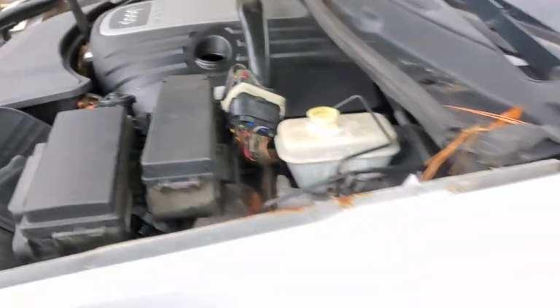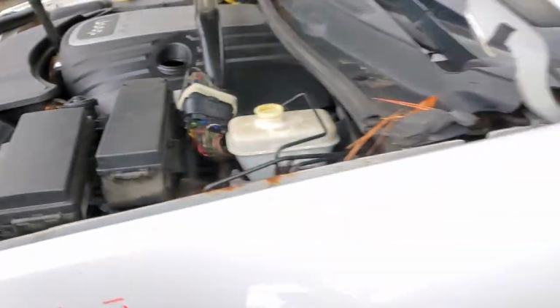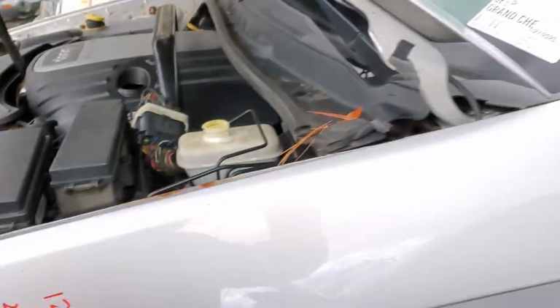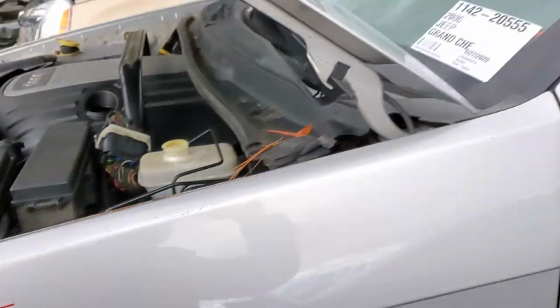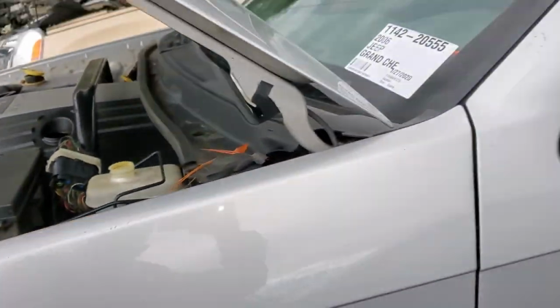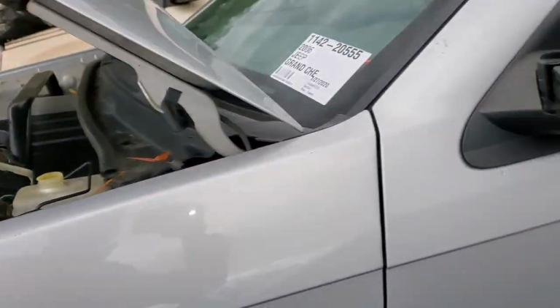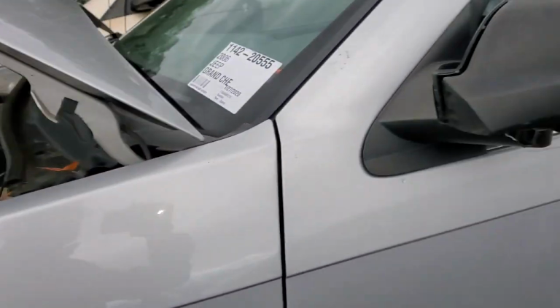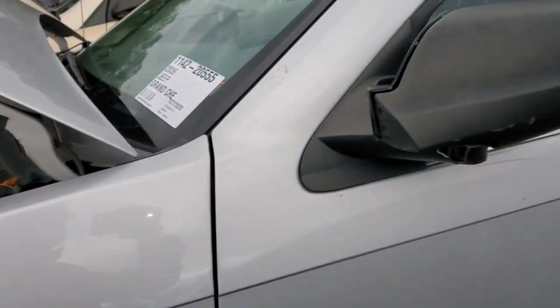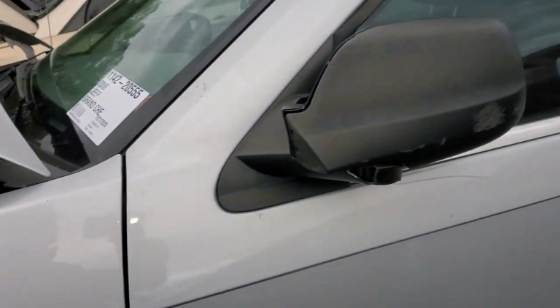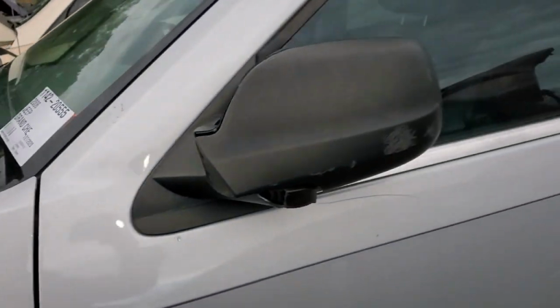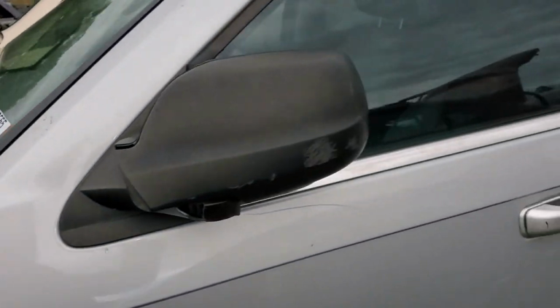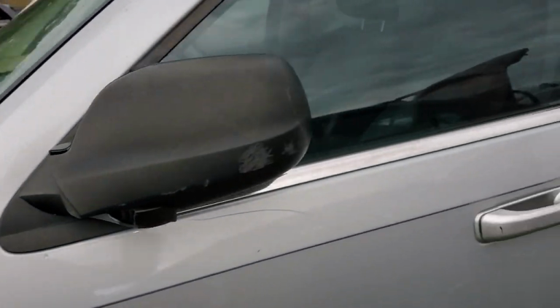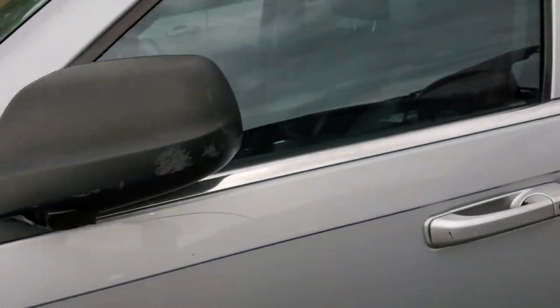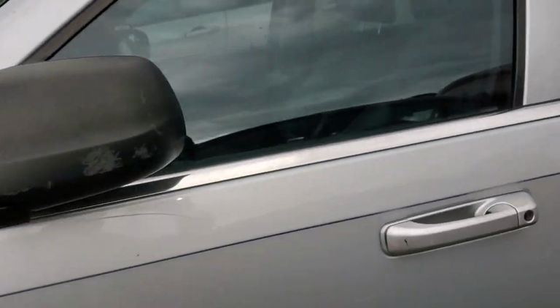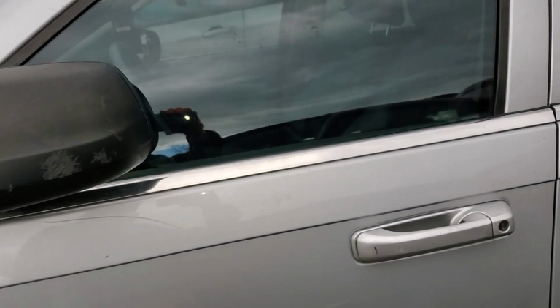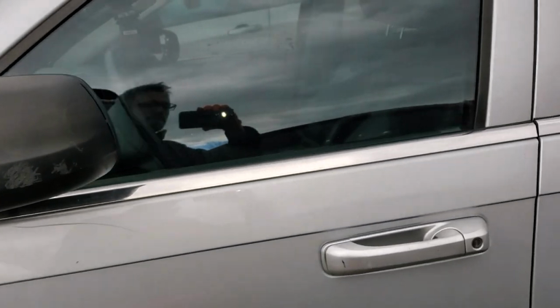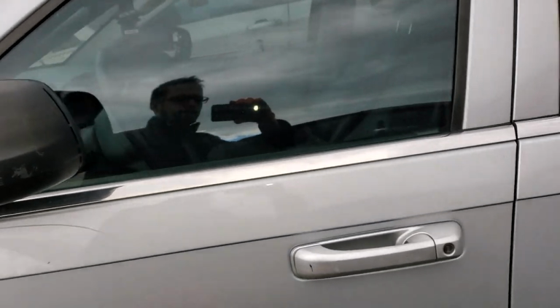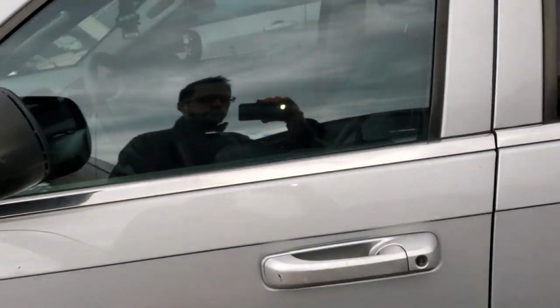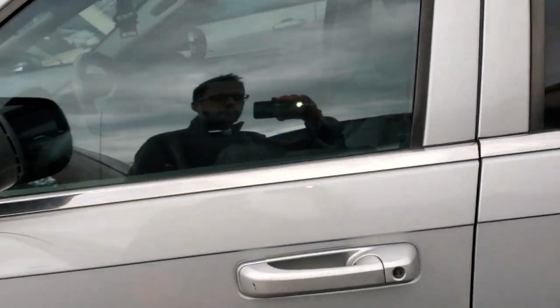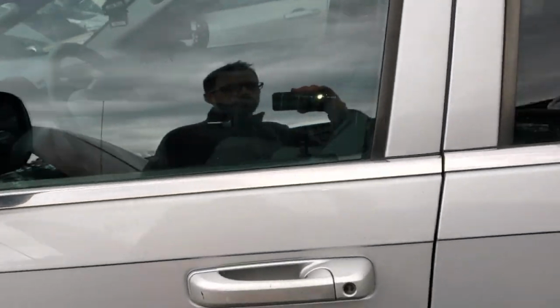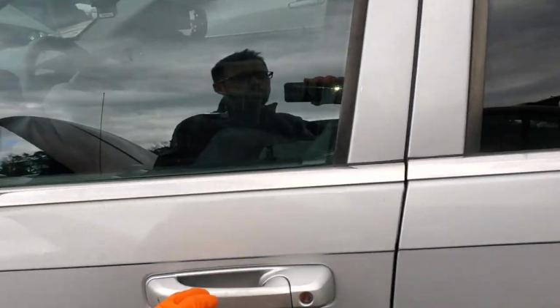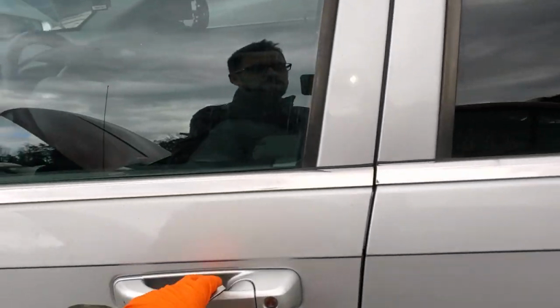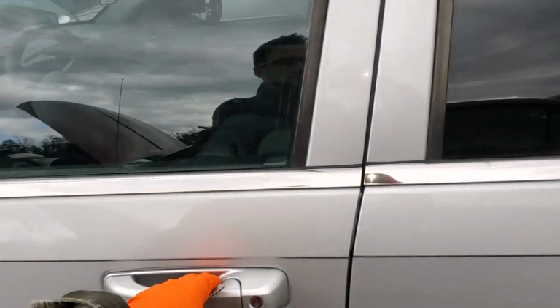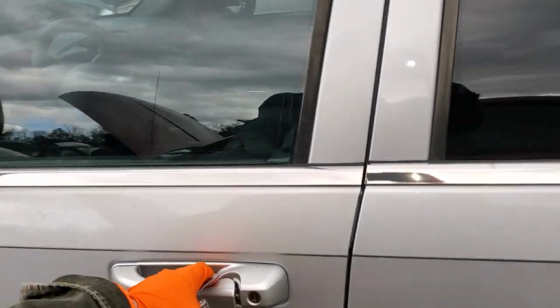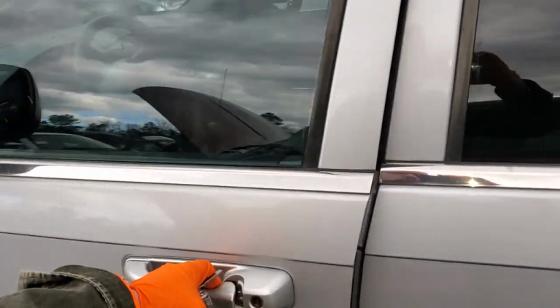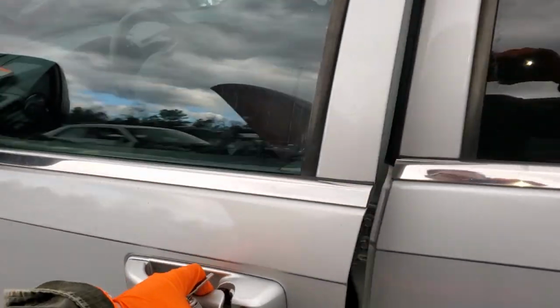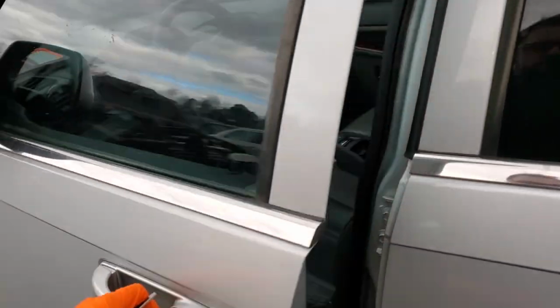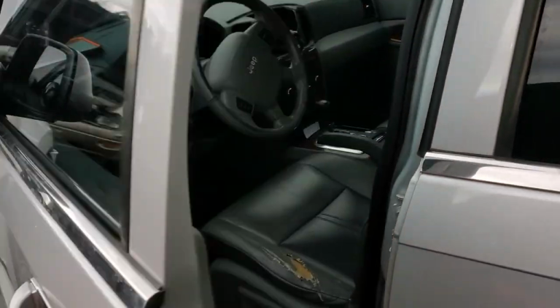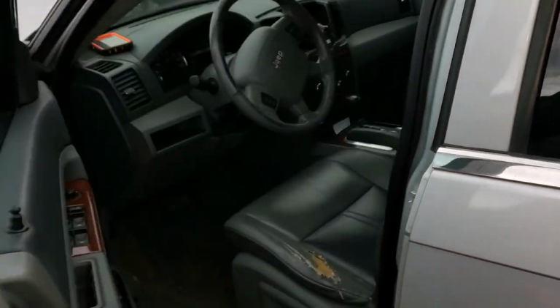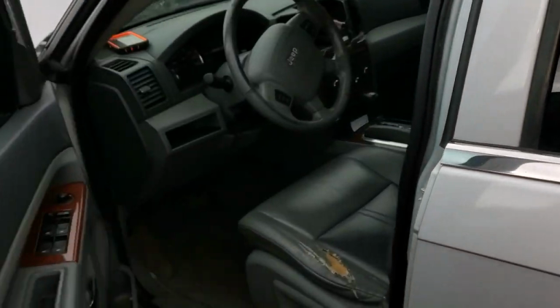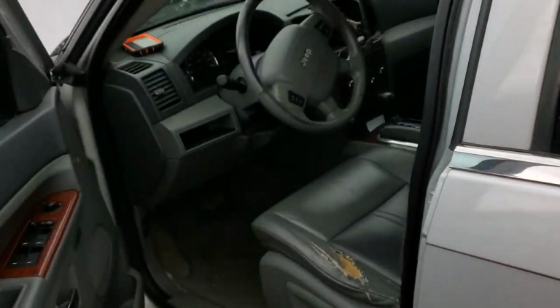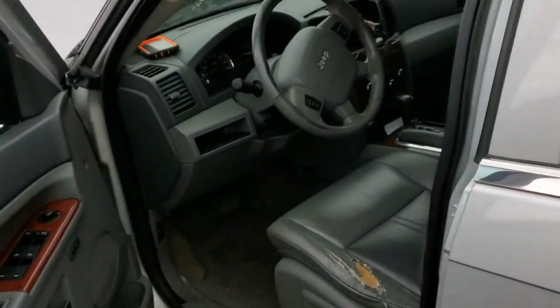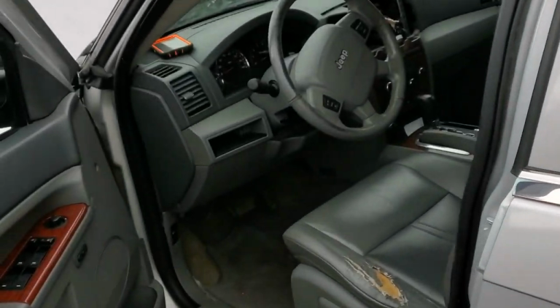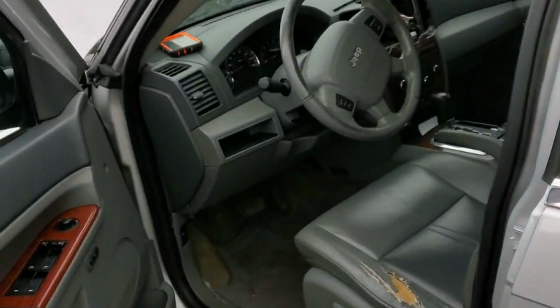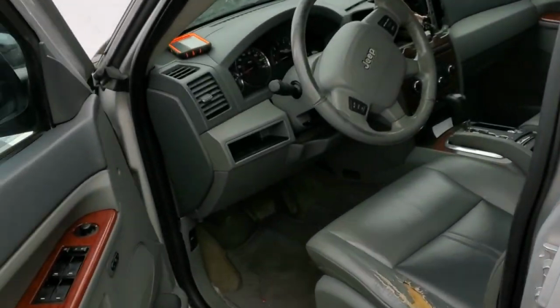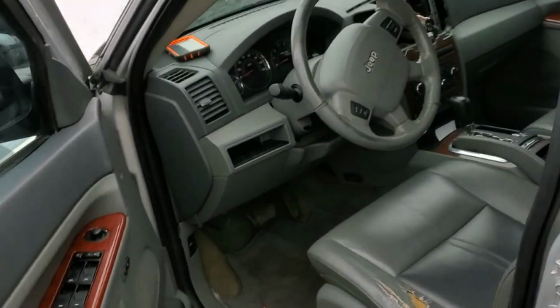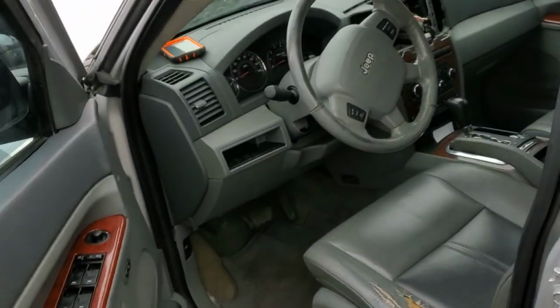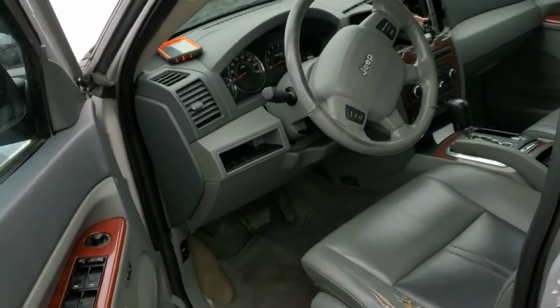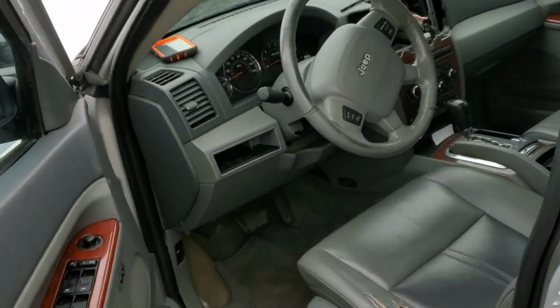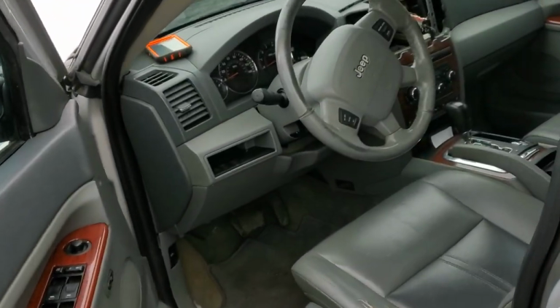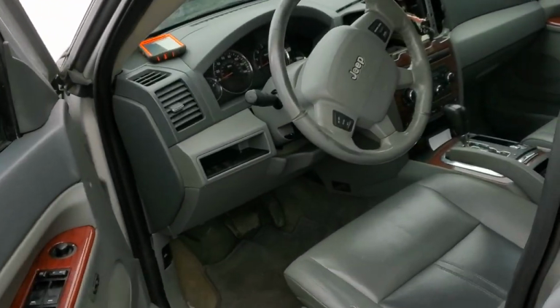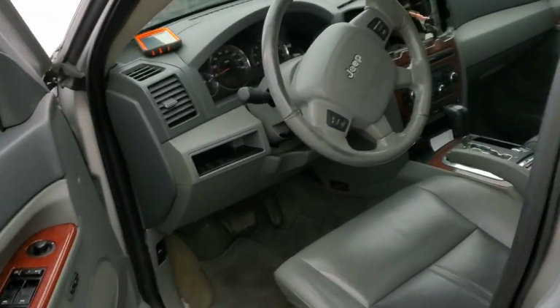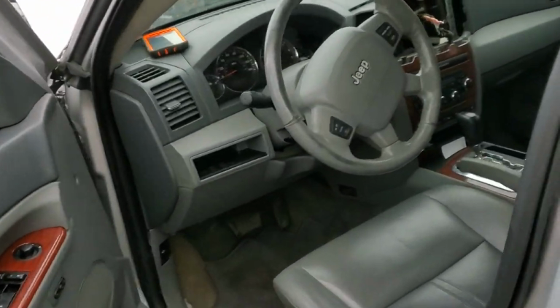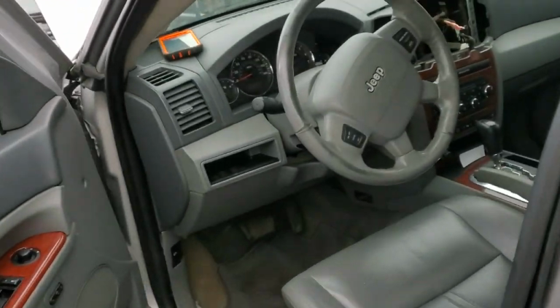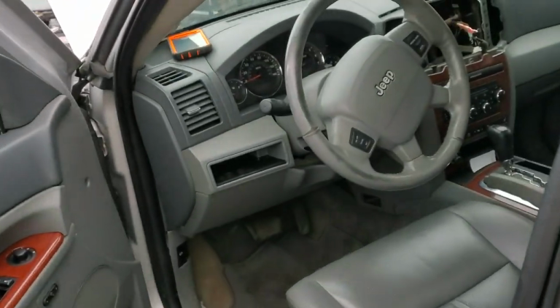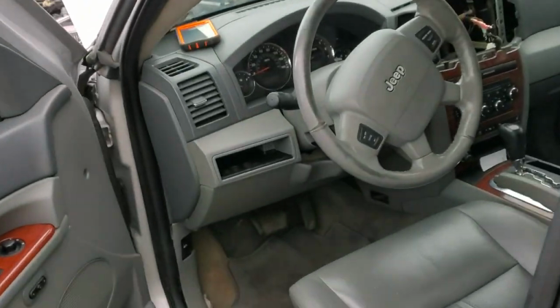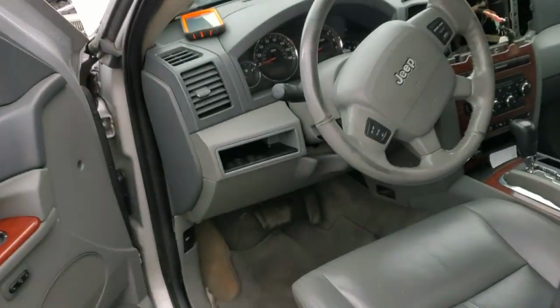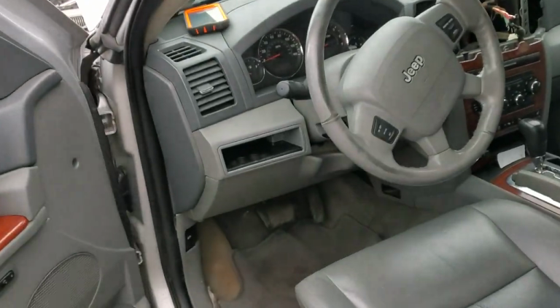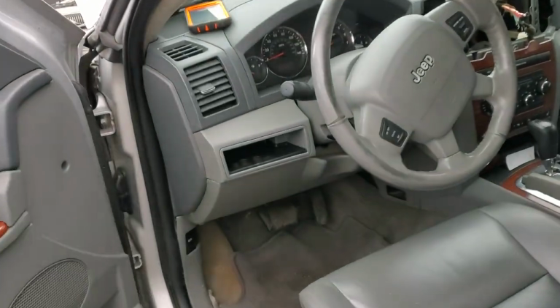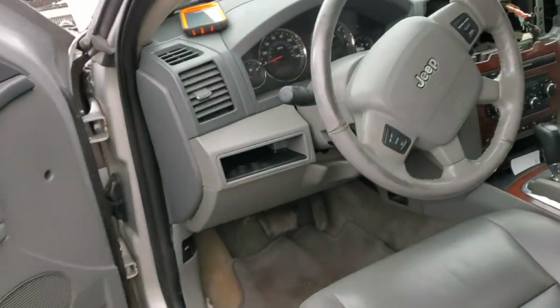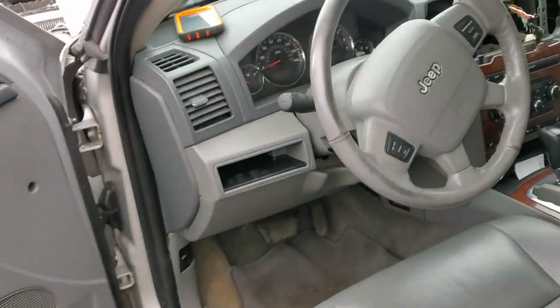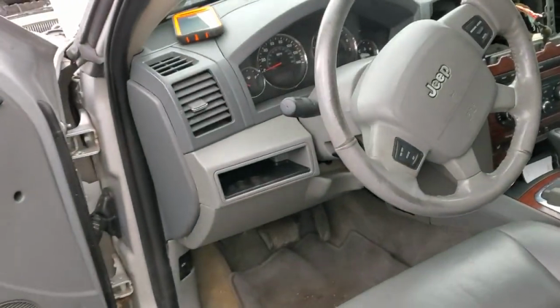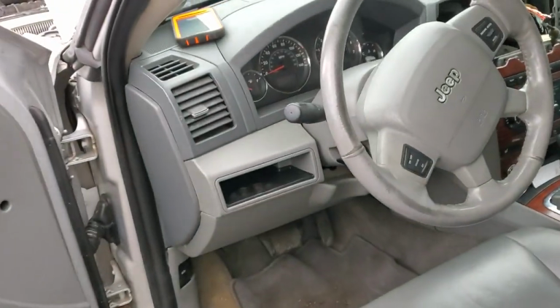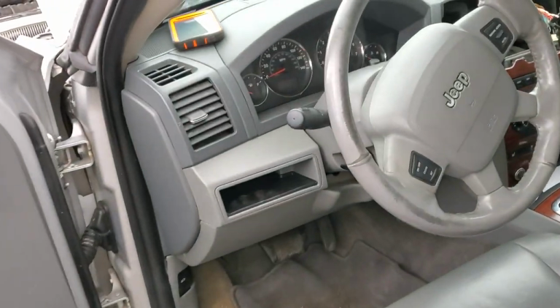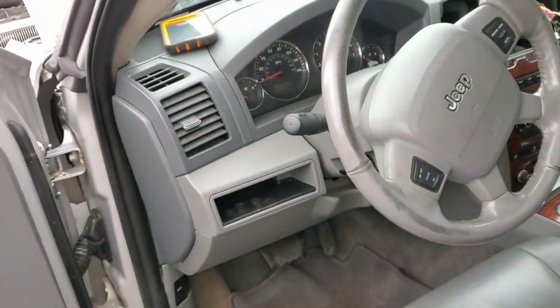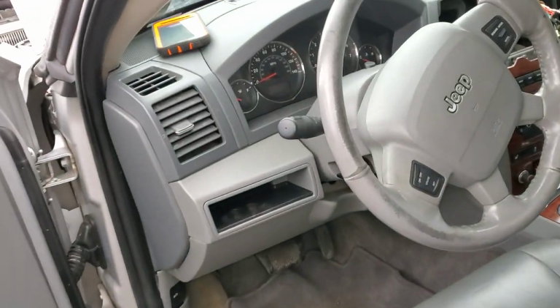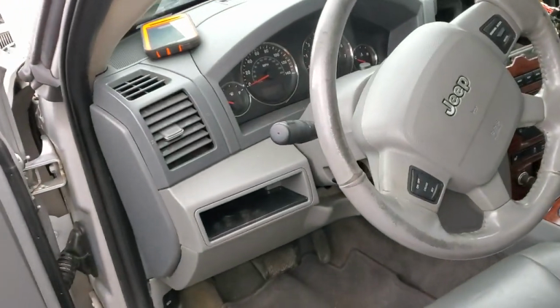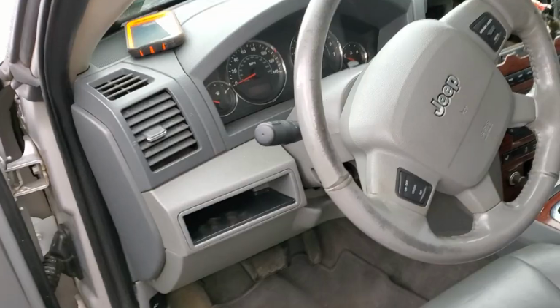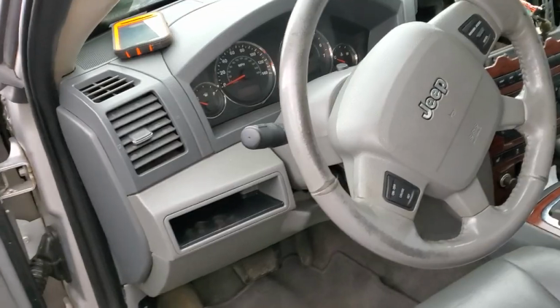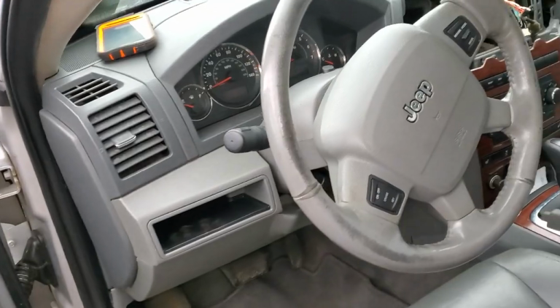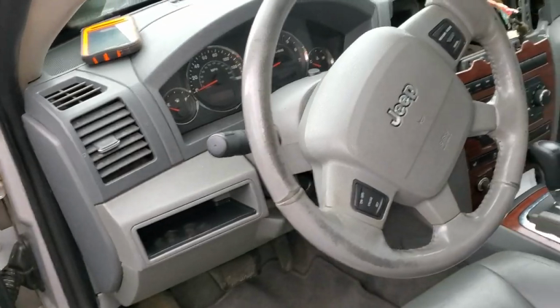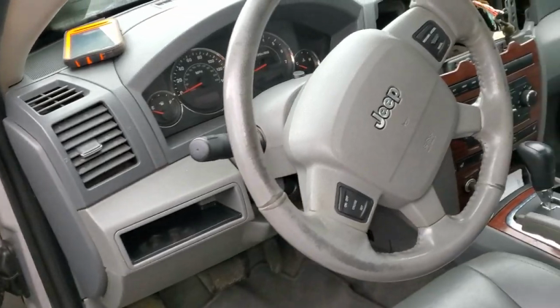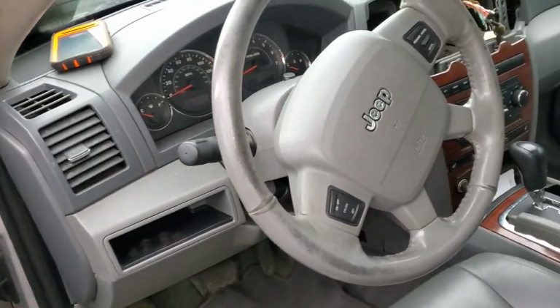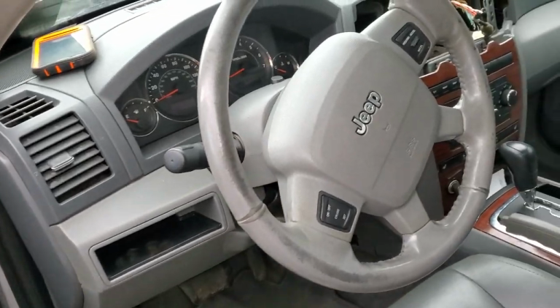Thanks for watching, and please let me know if you have any more questions or if you have any advice about troubleshooting the power outlets on your Jeep Grand Cherokee.